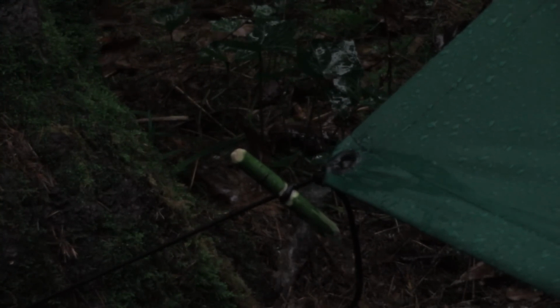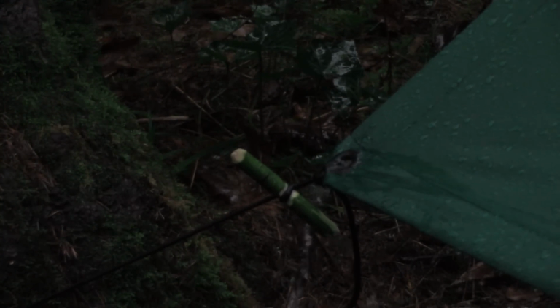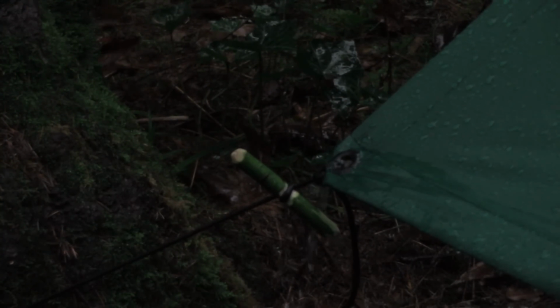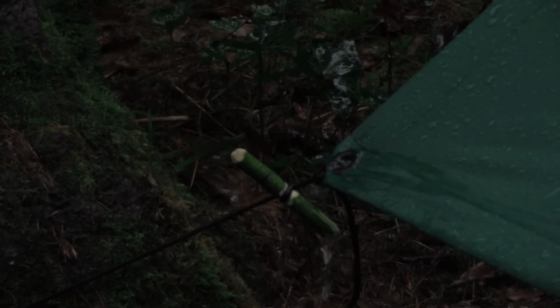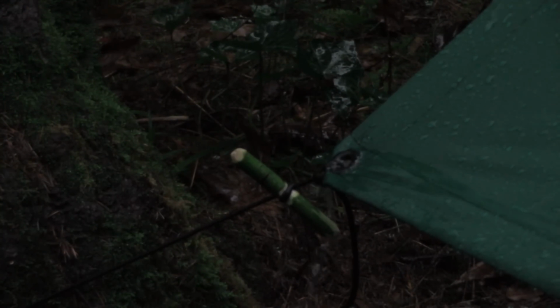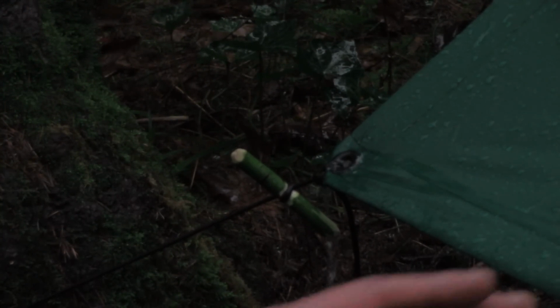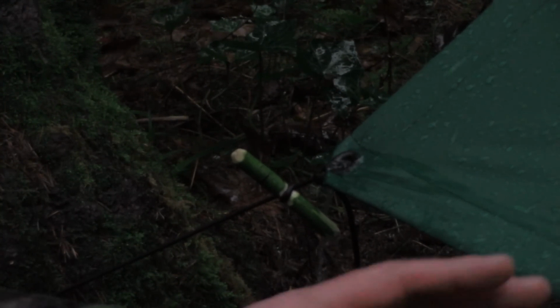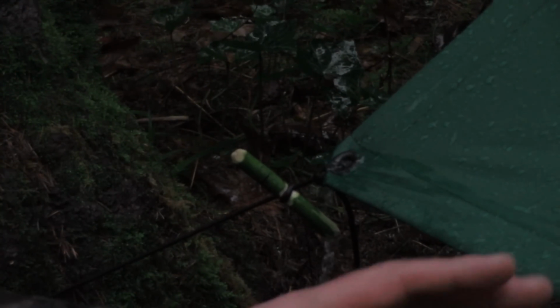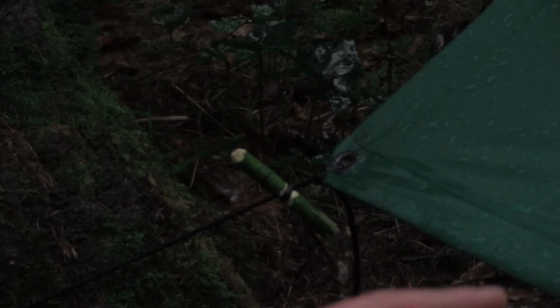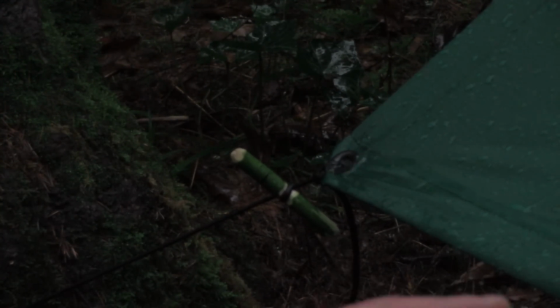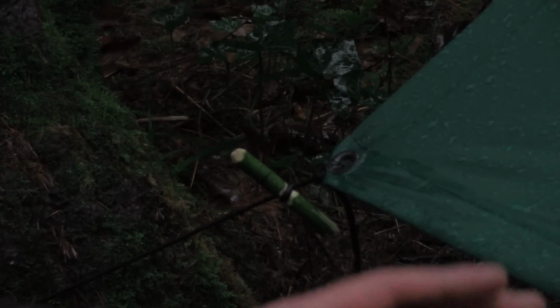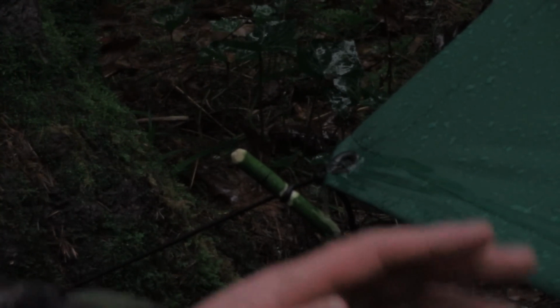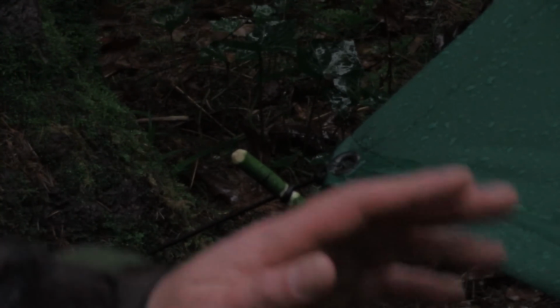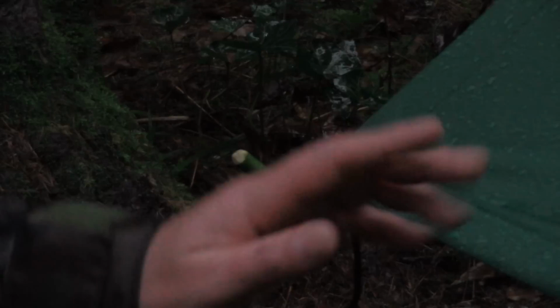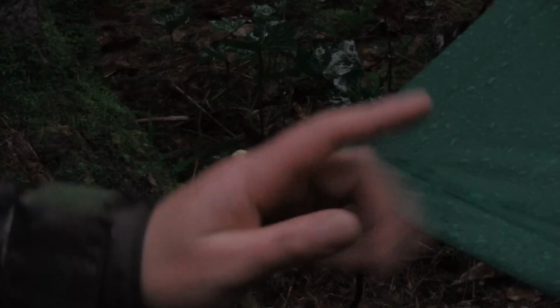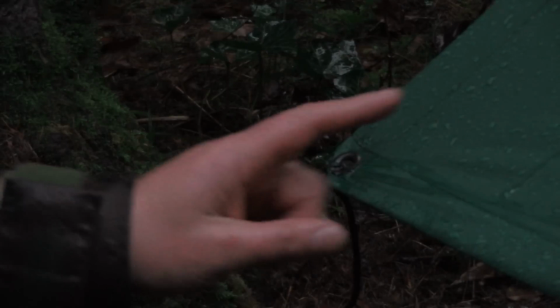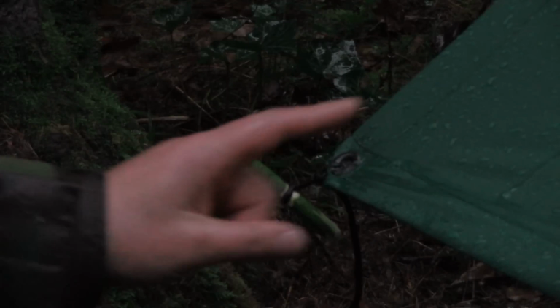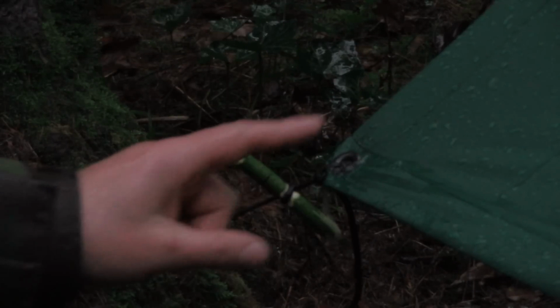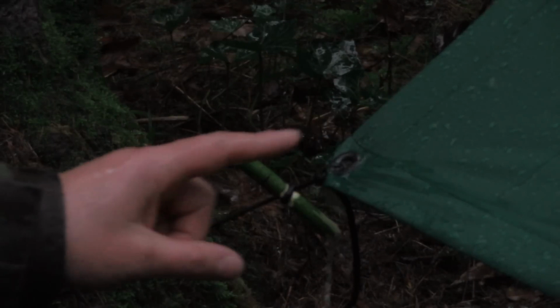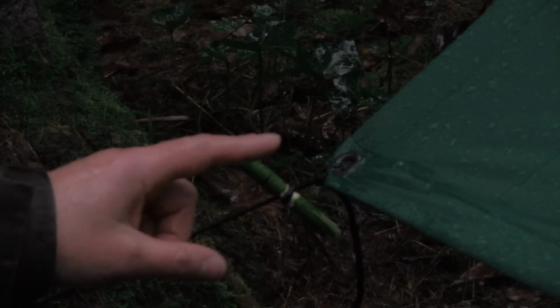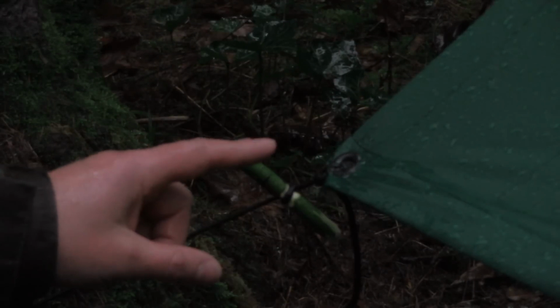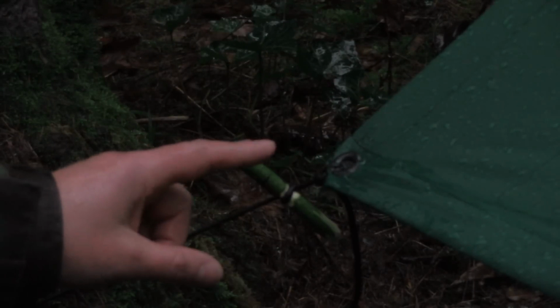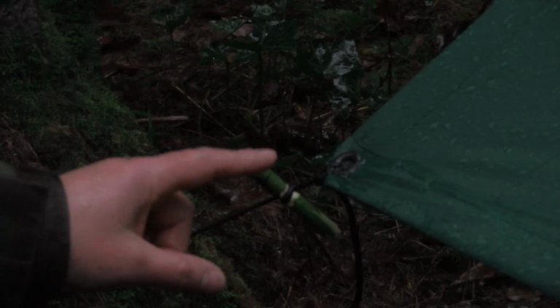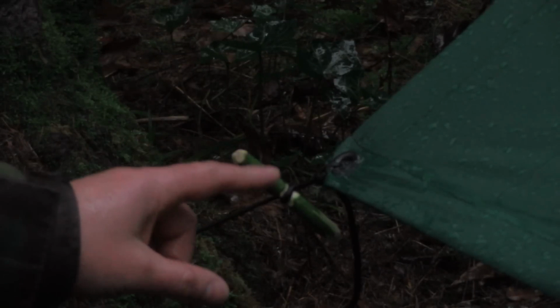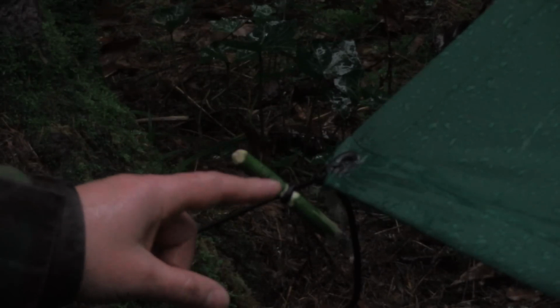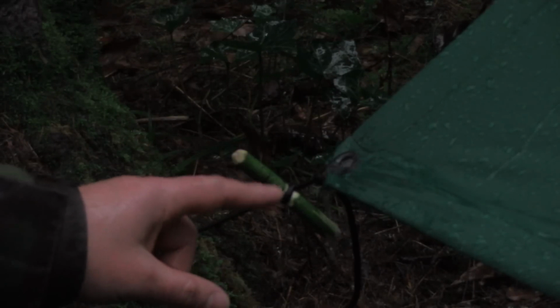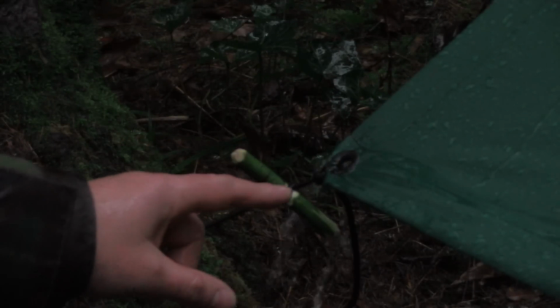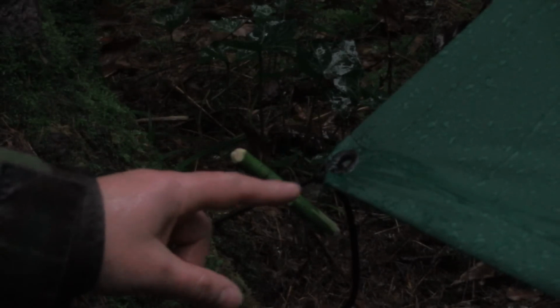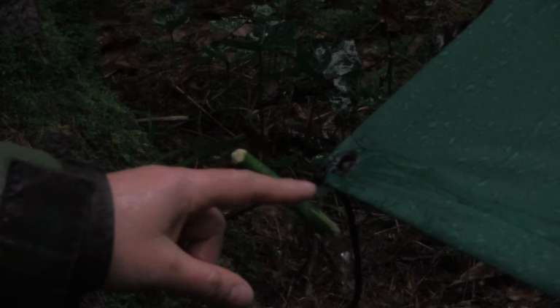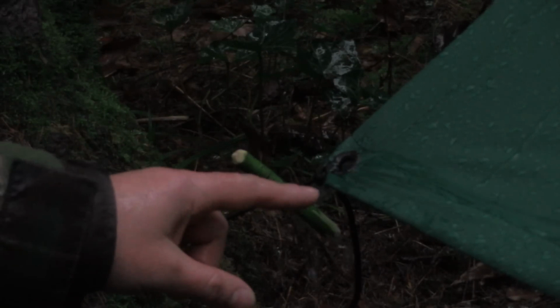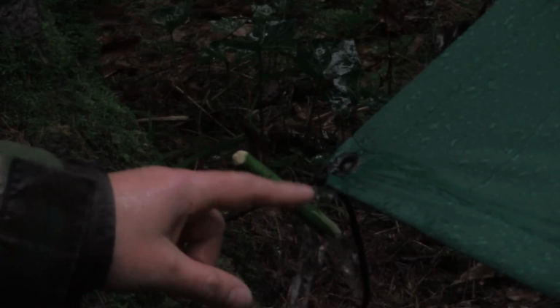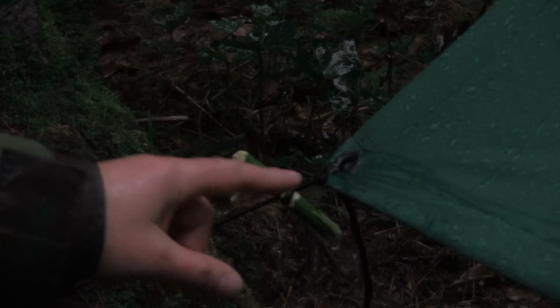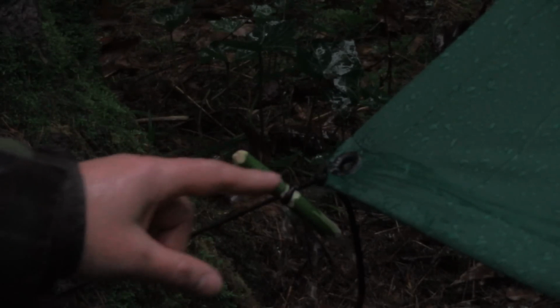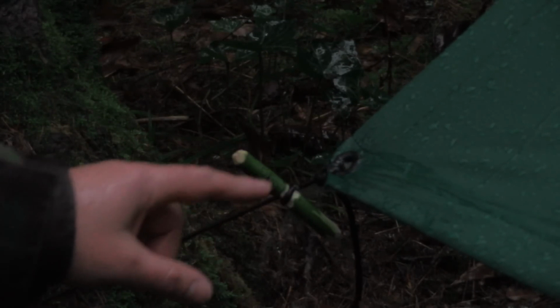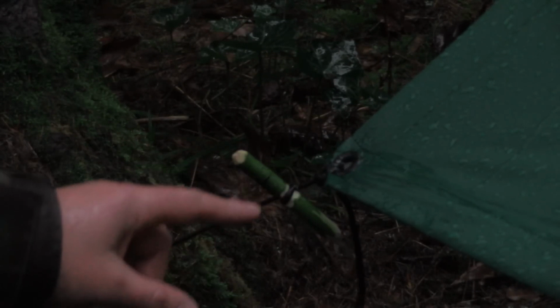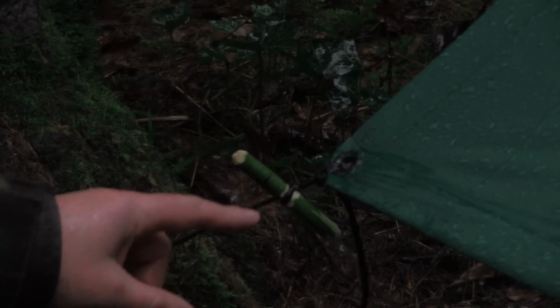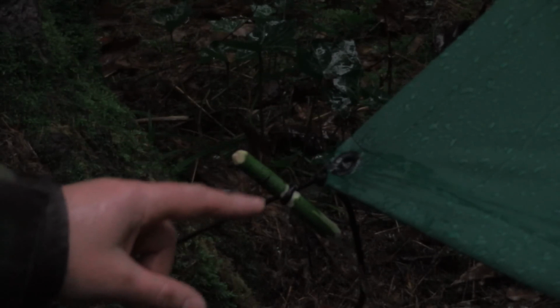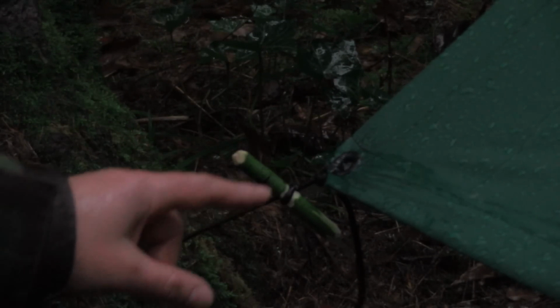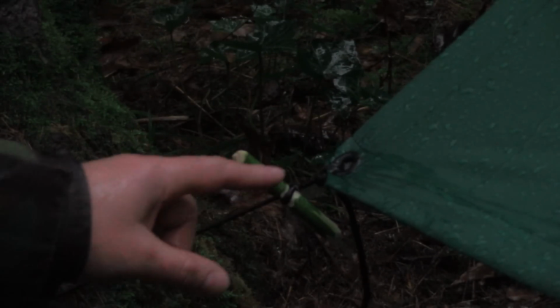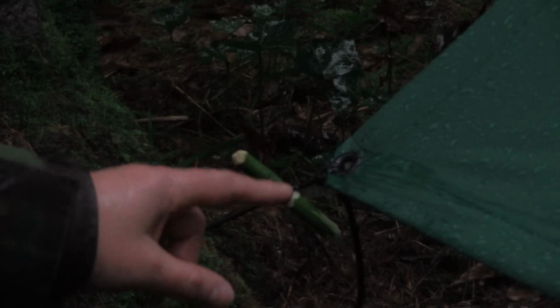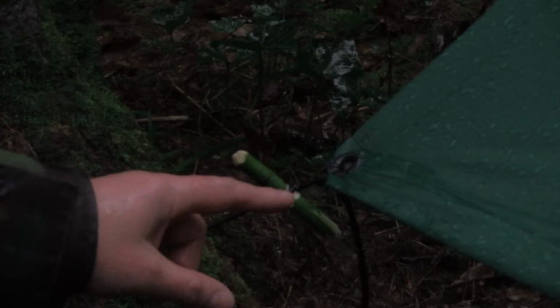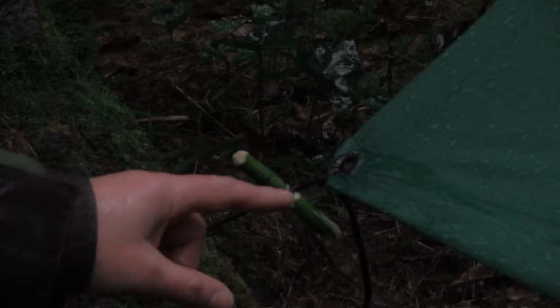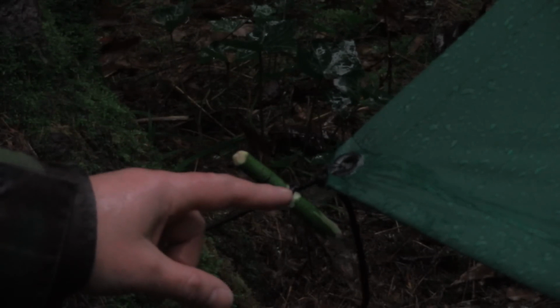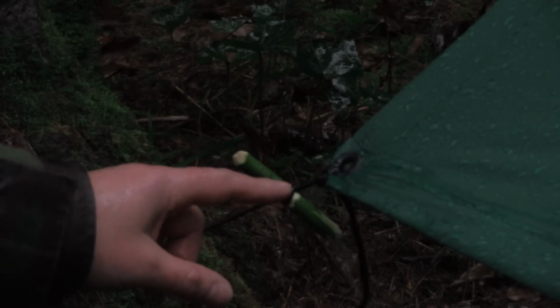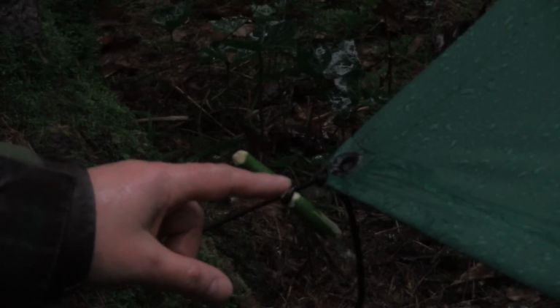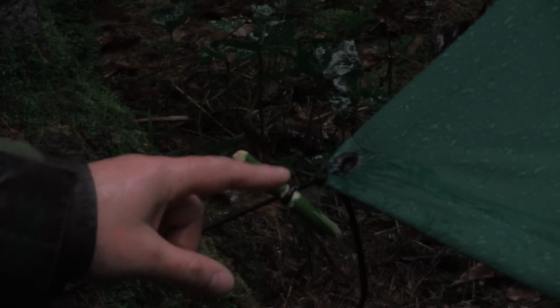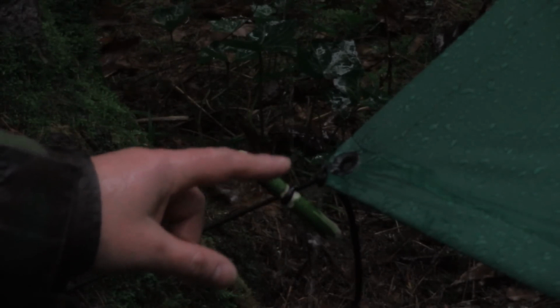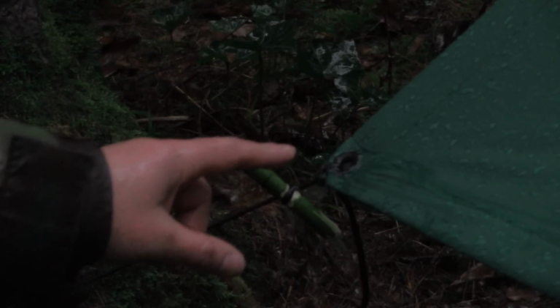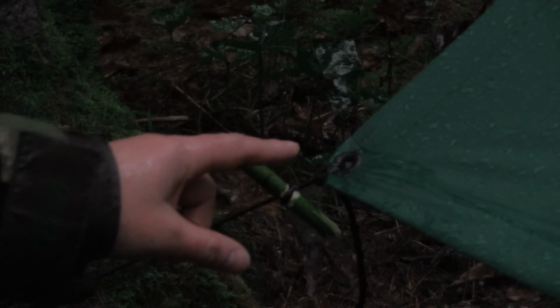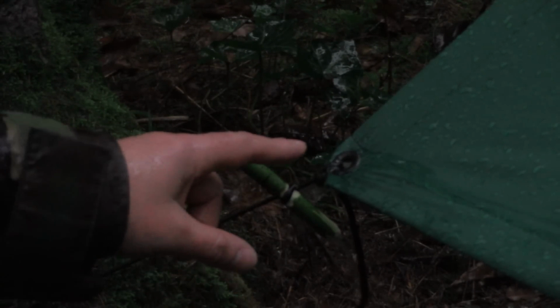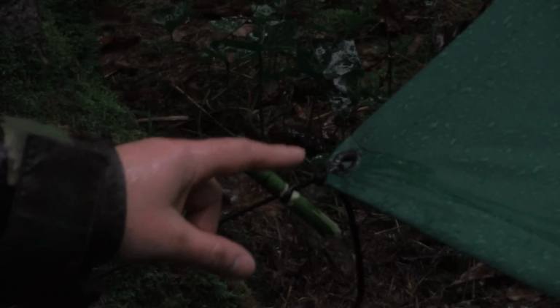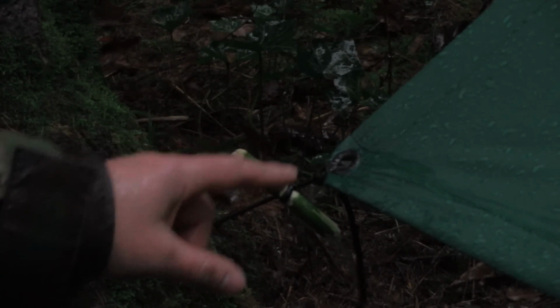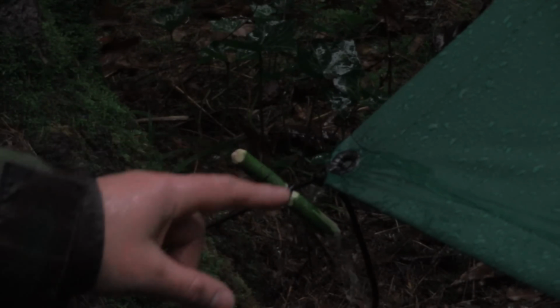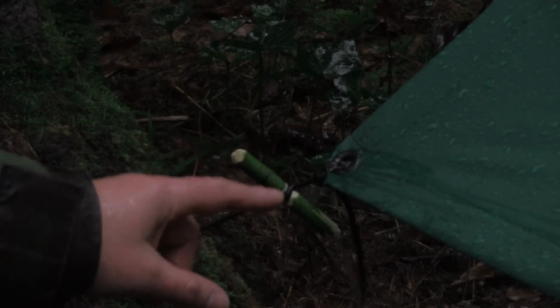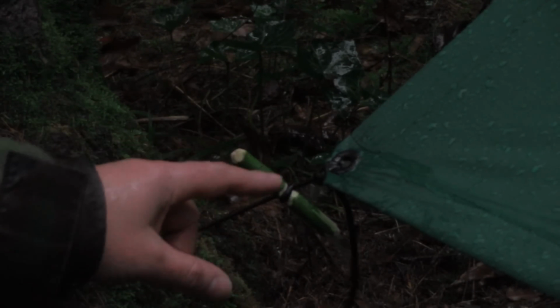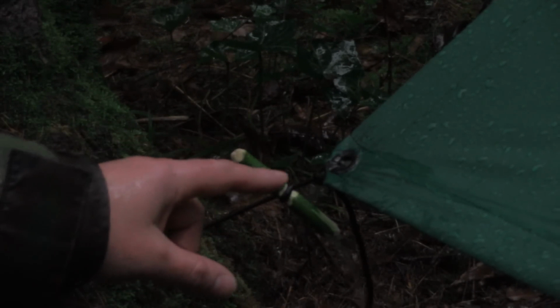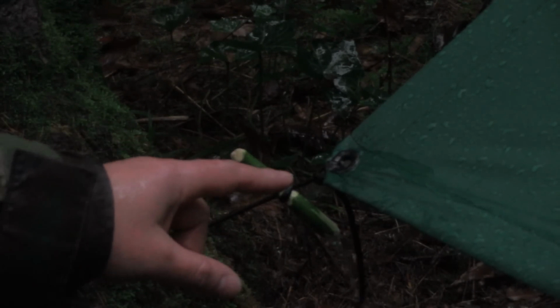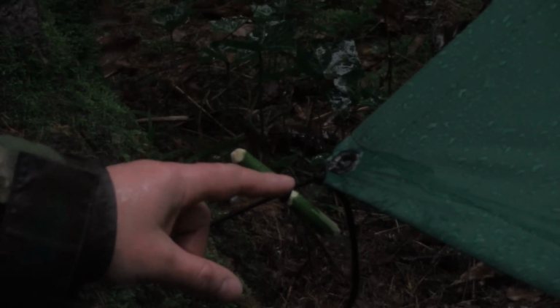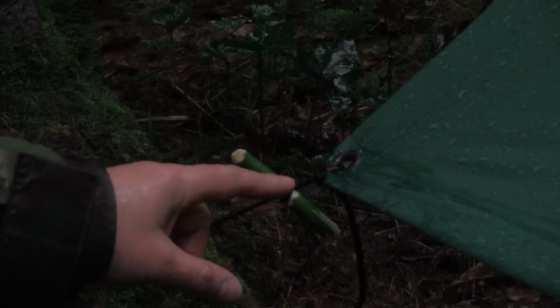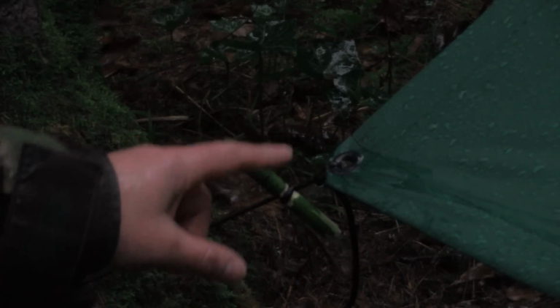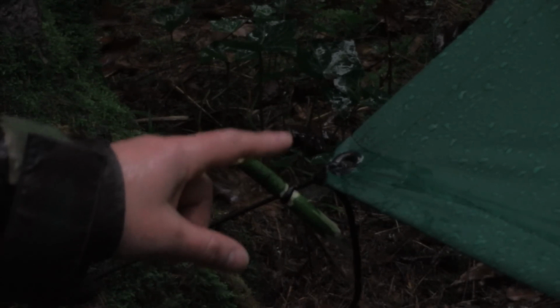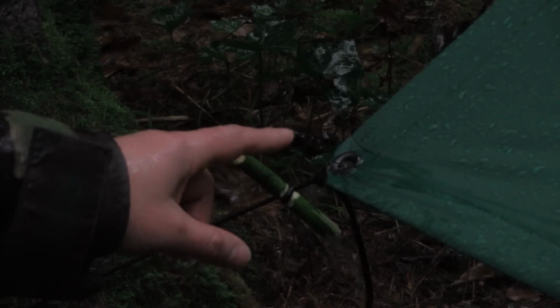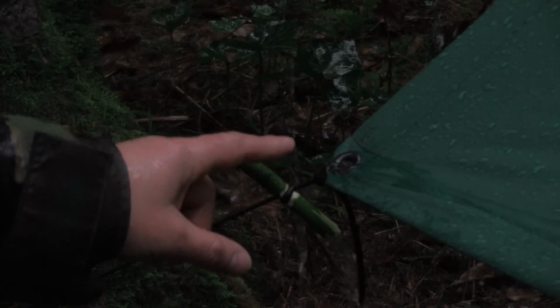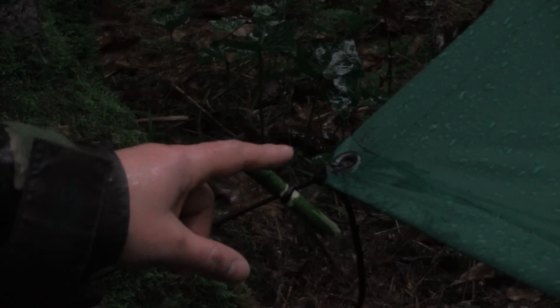Now at your low end, what you want to do is tie a toggle. Make sure that toggle is about an inch to an inch and a half away from your grommet.